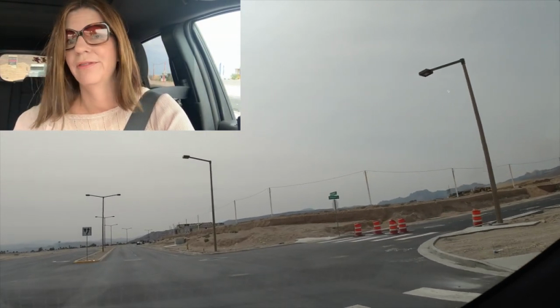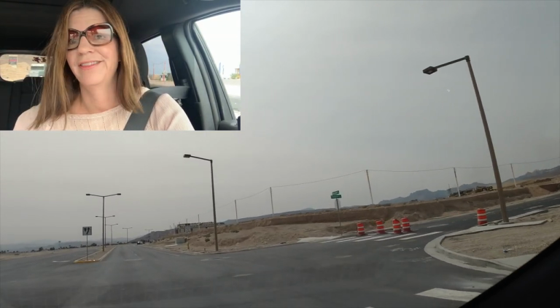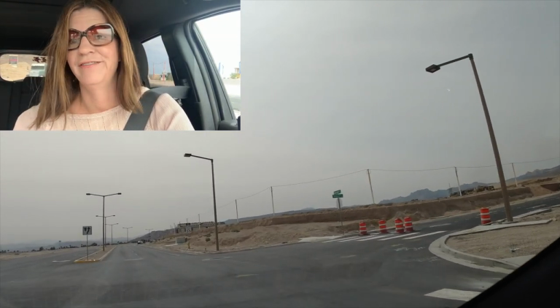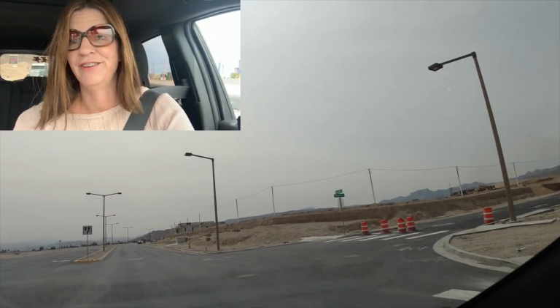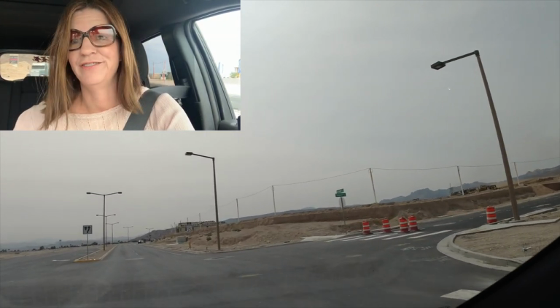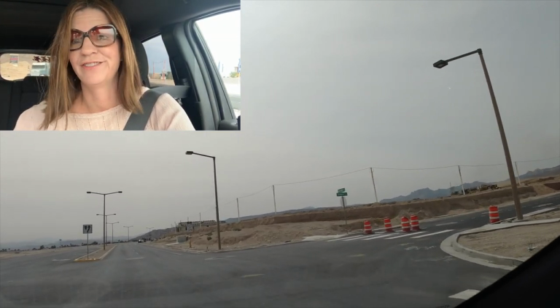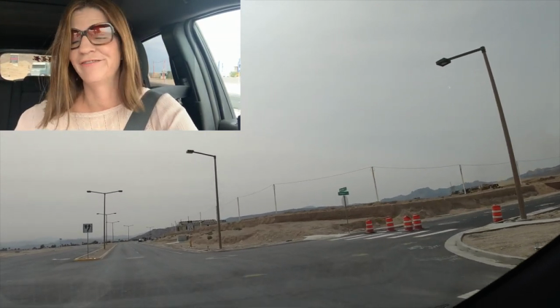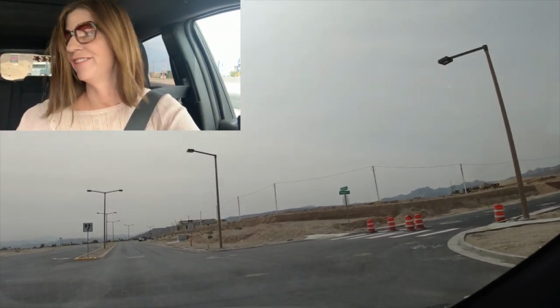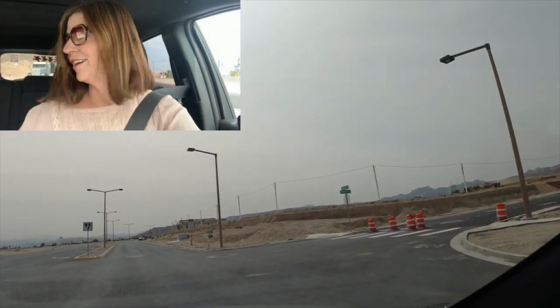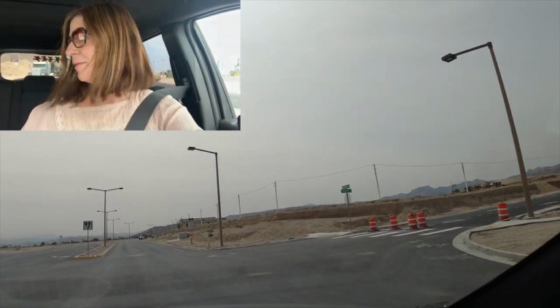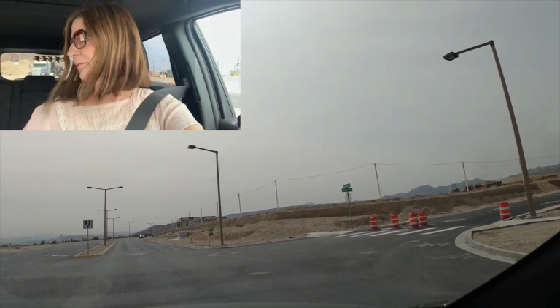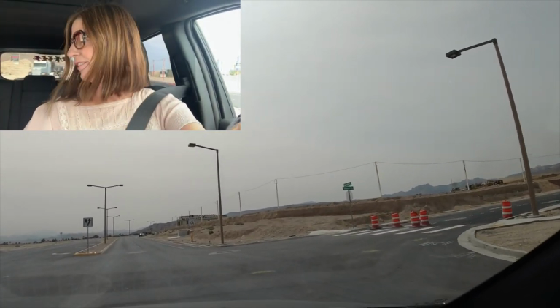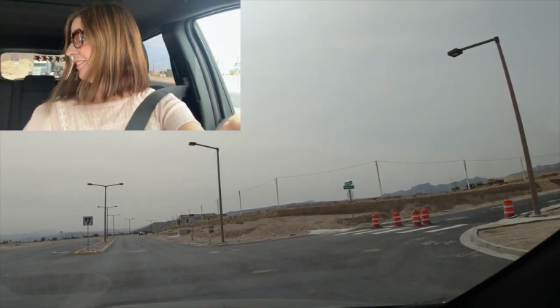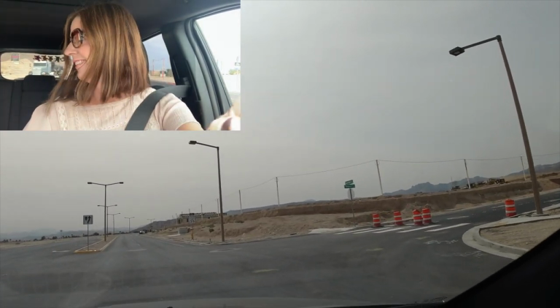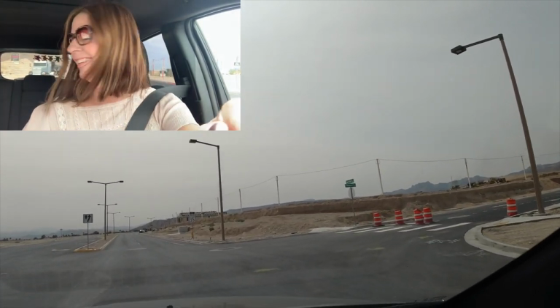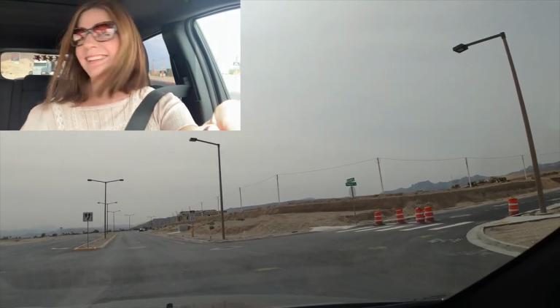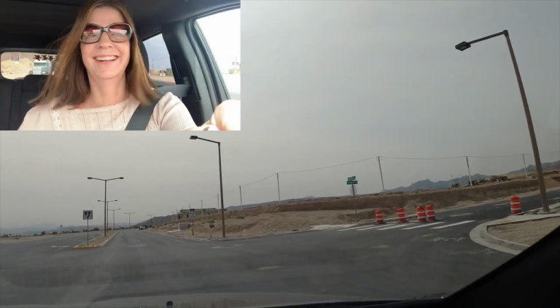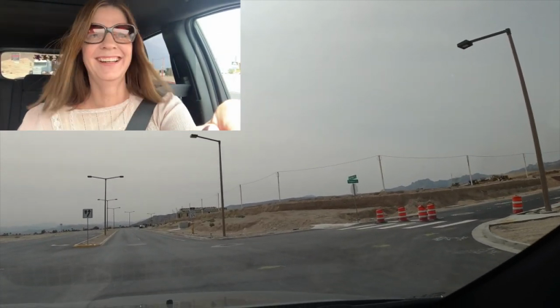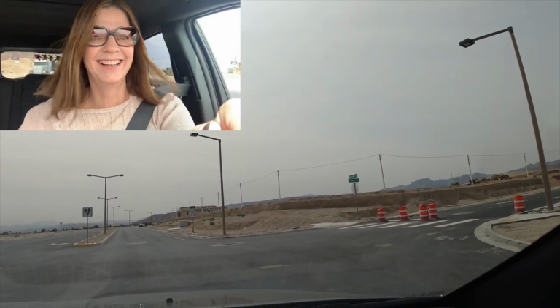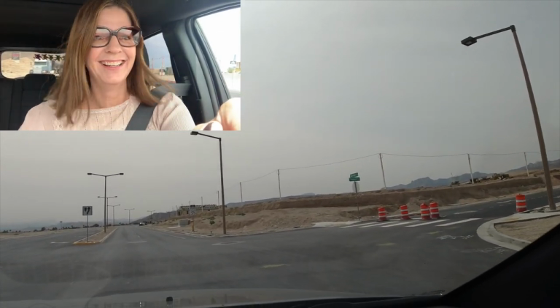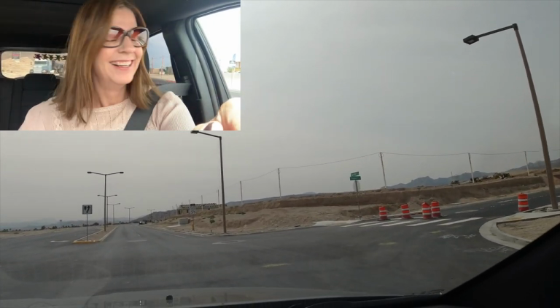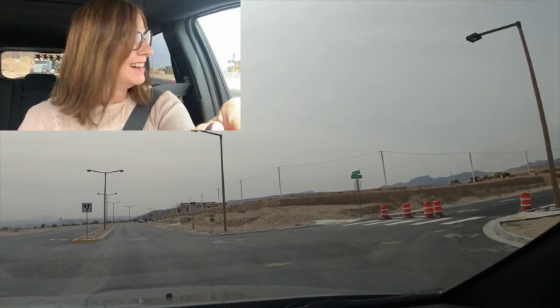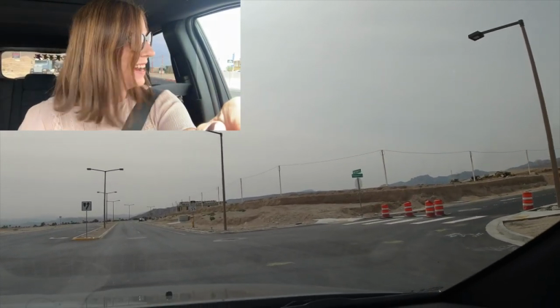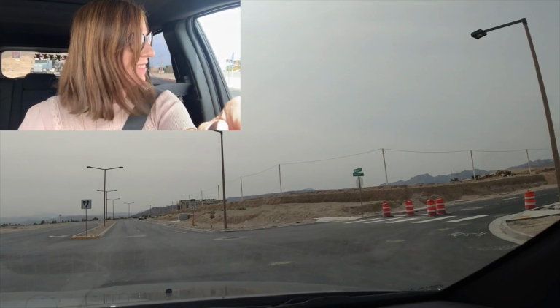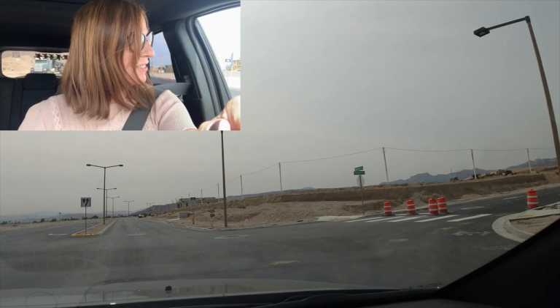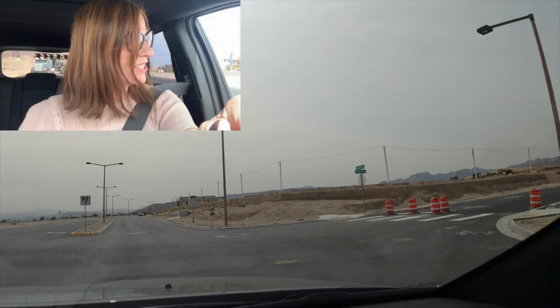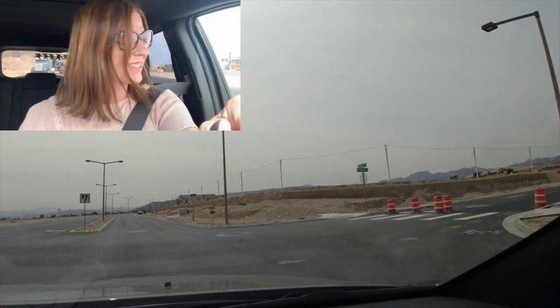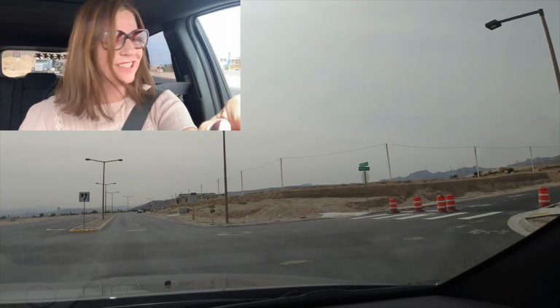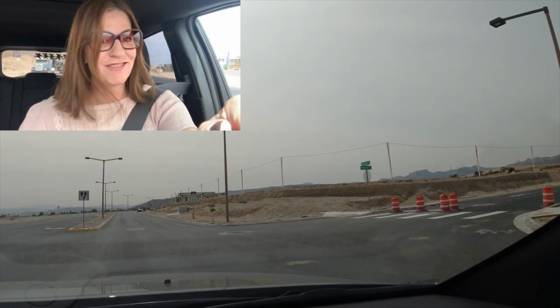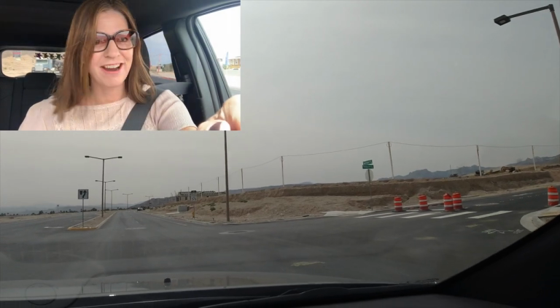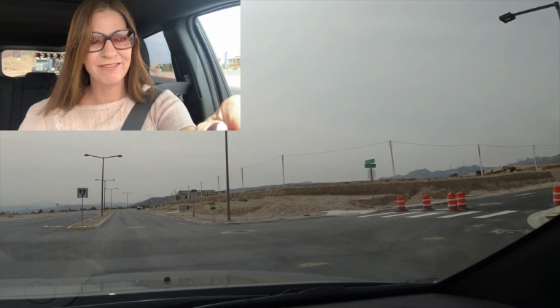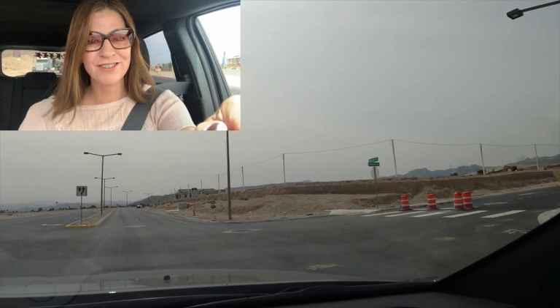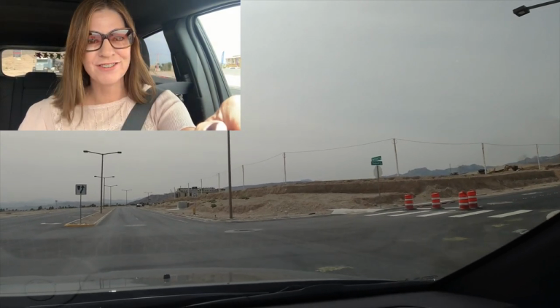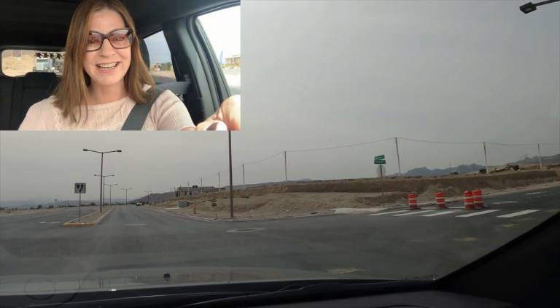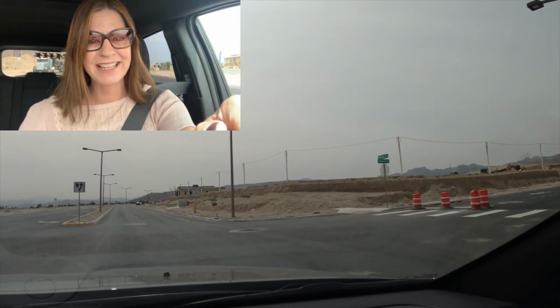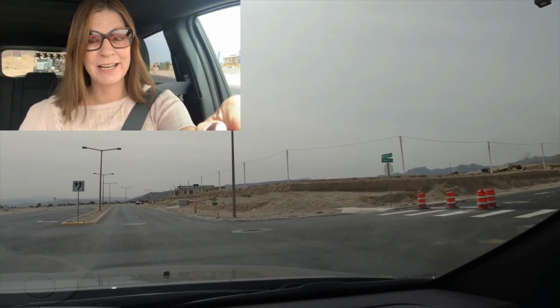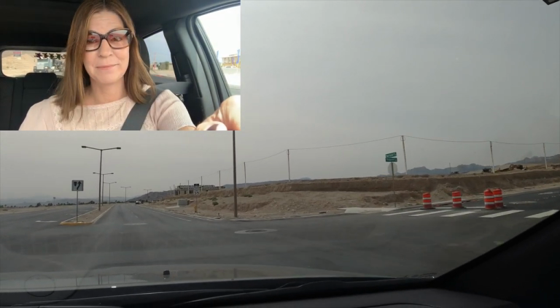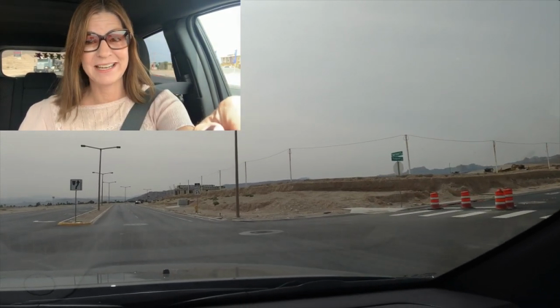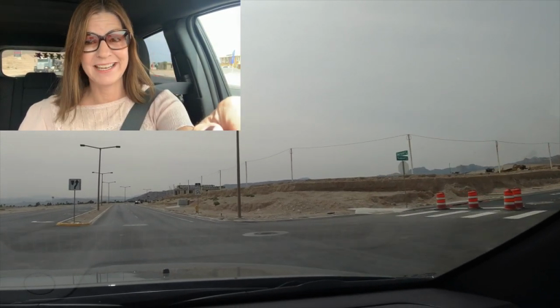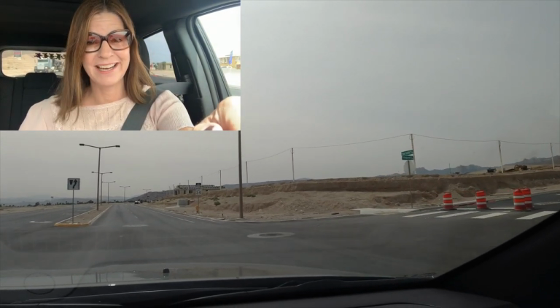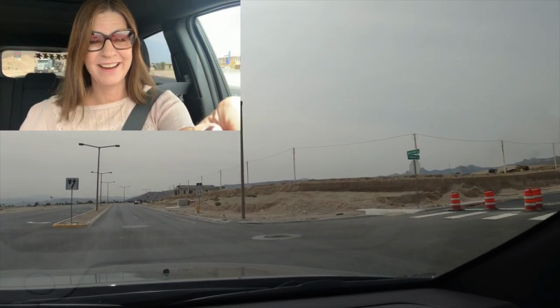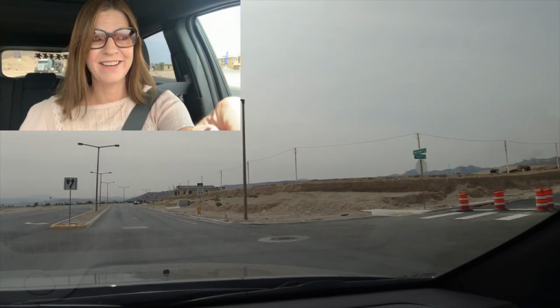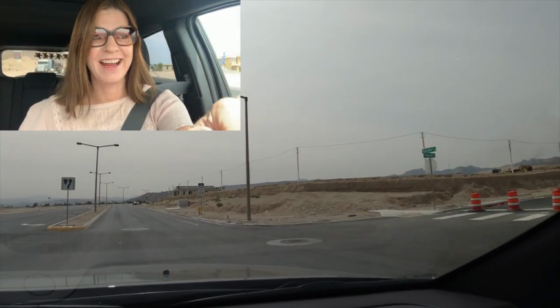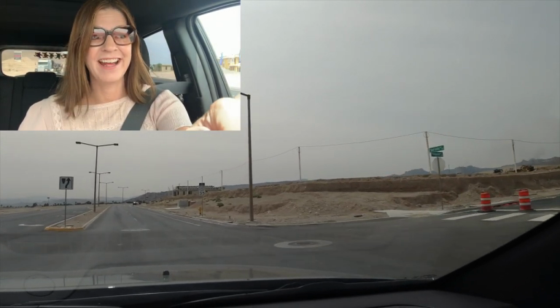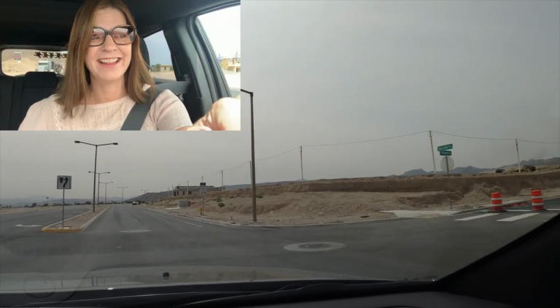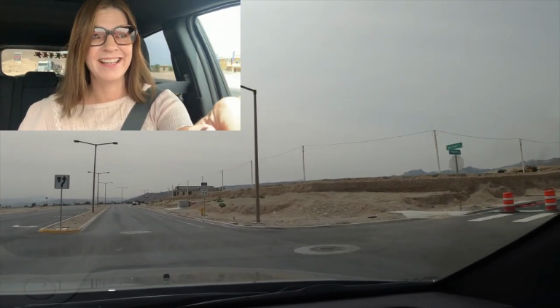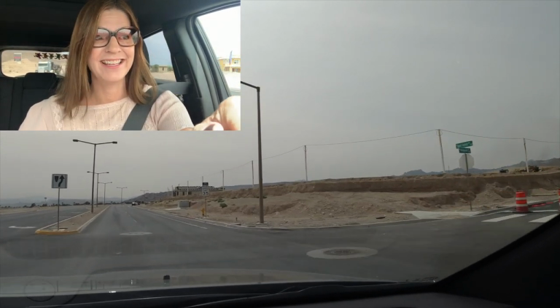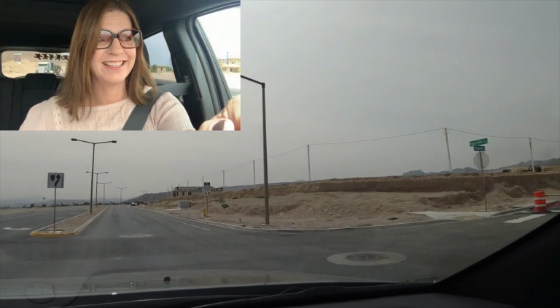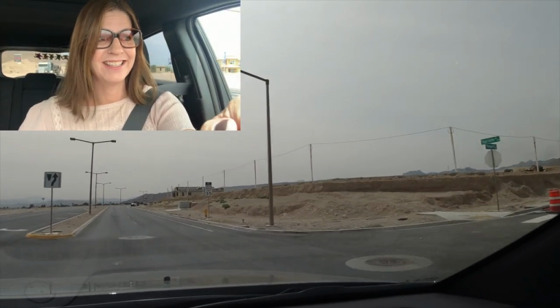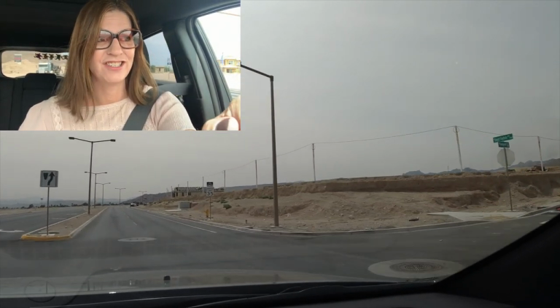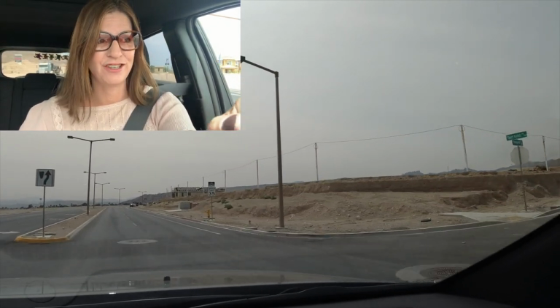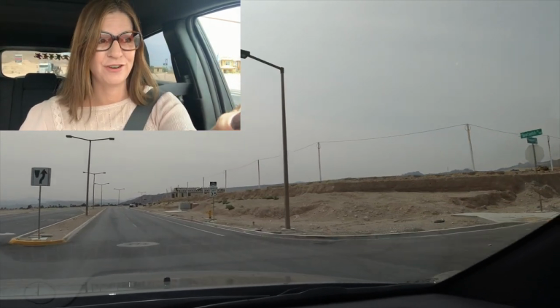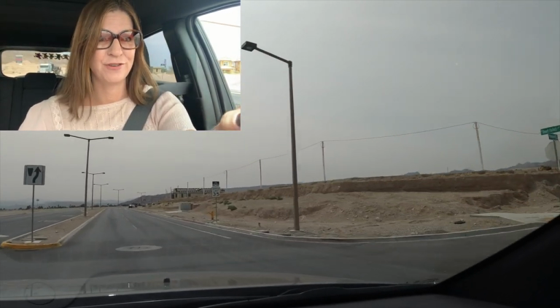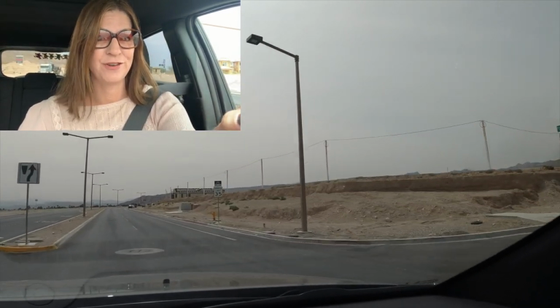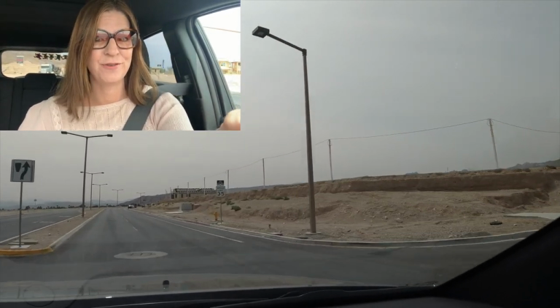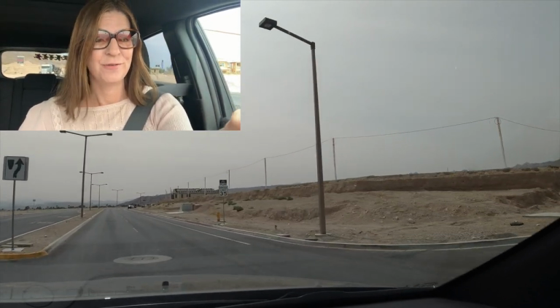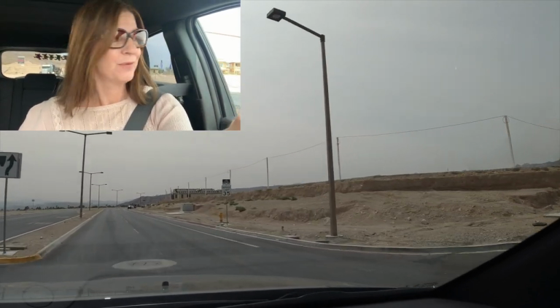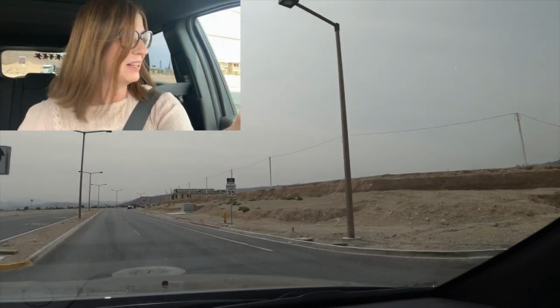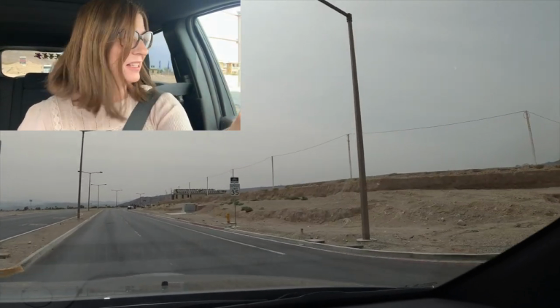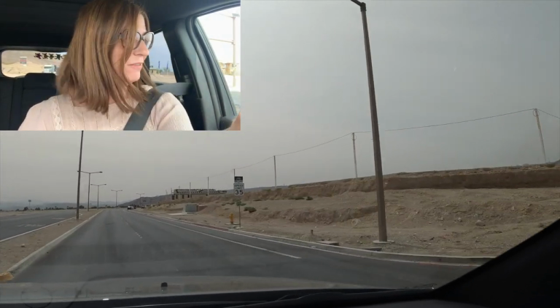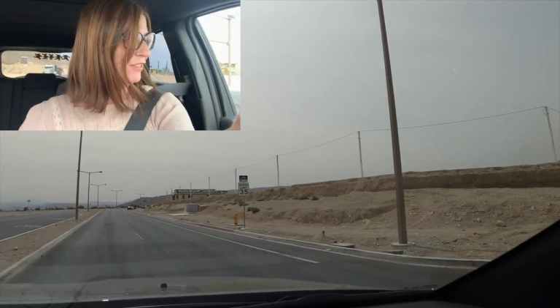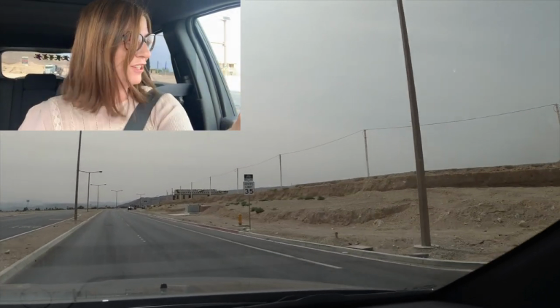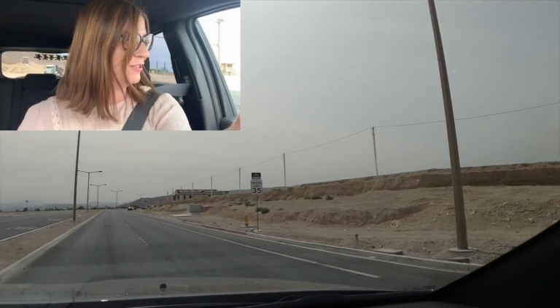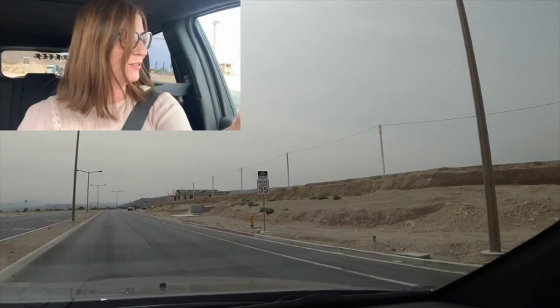The views are phenomenal. We're going to drive a little further and then I'm going to get out and show you these views up close.